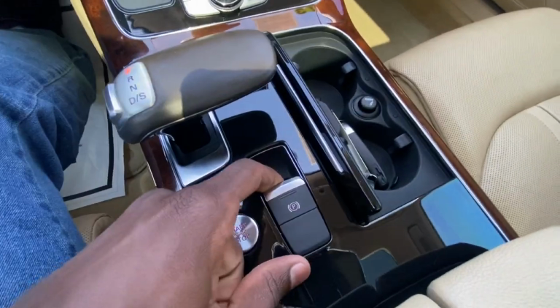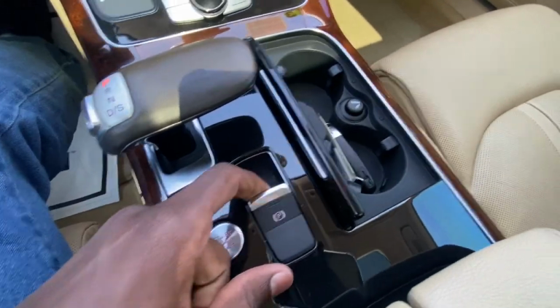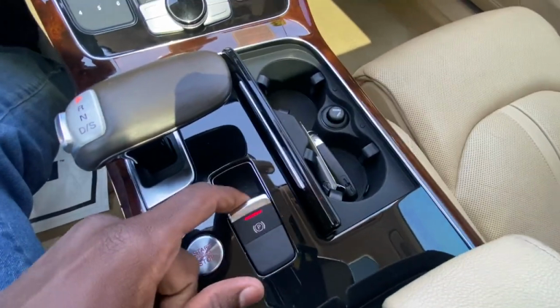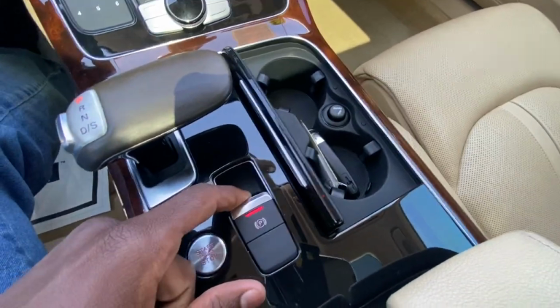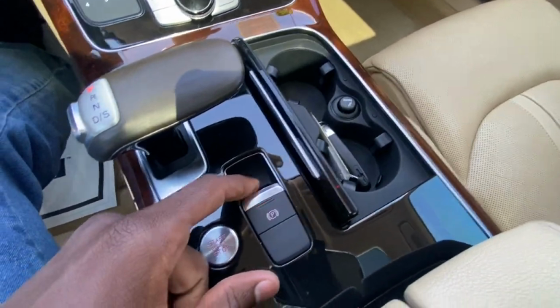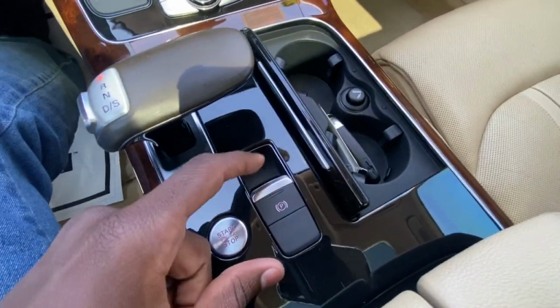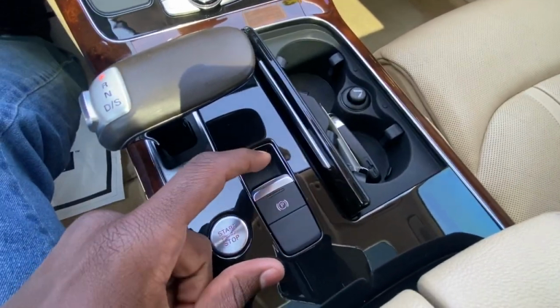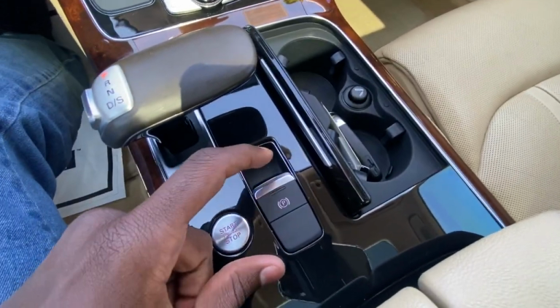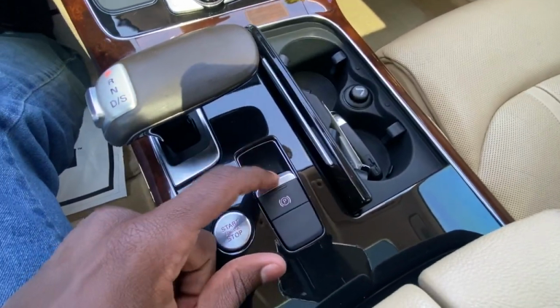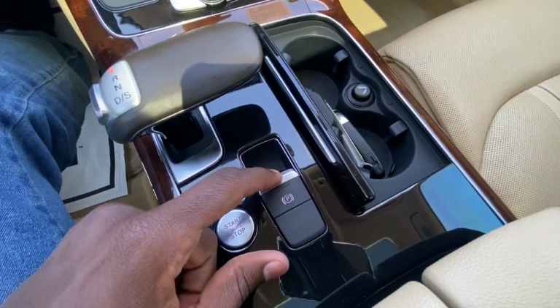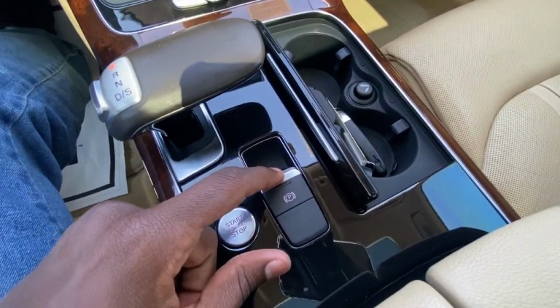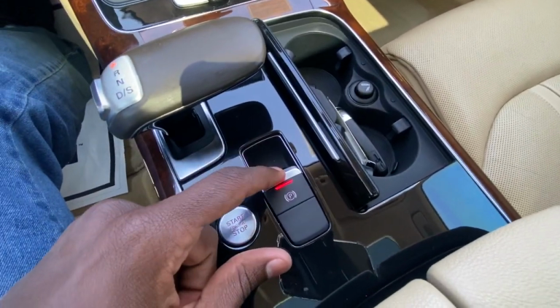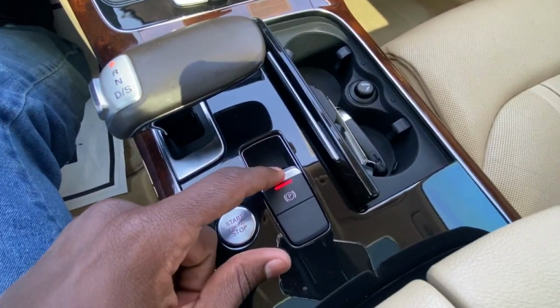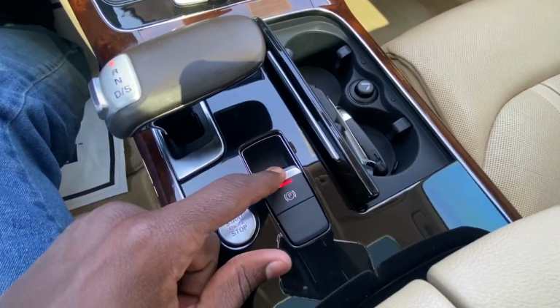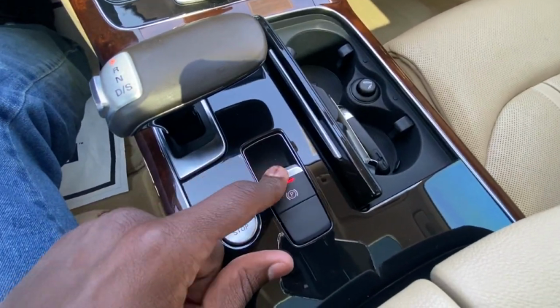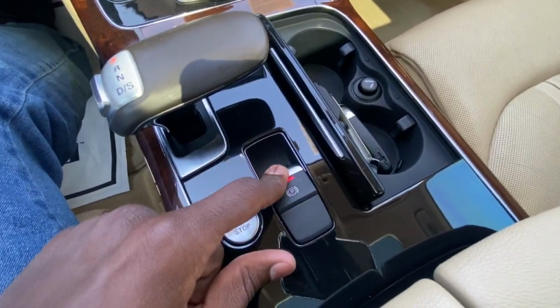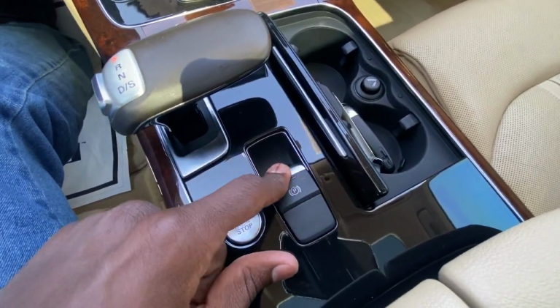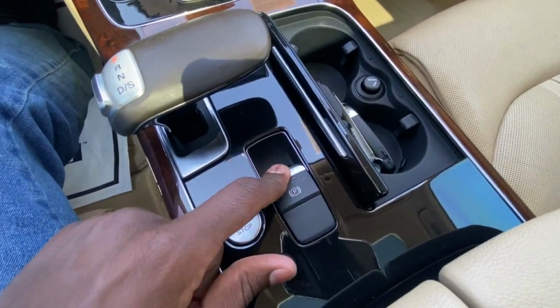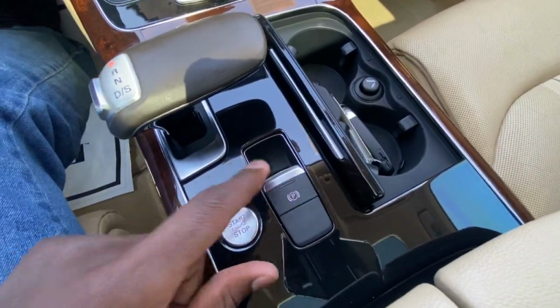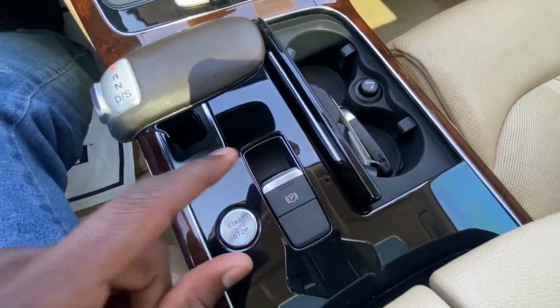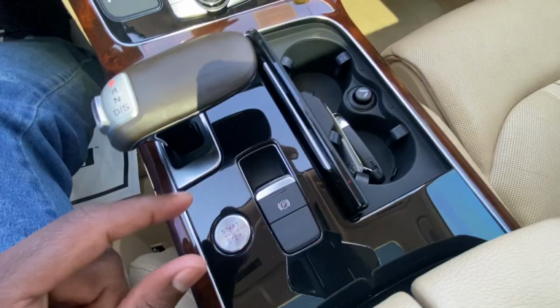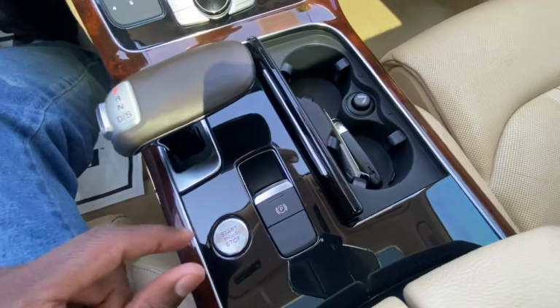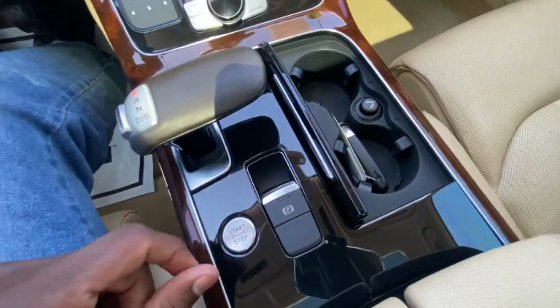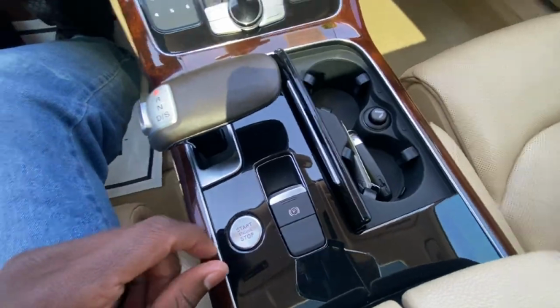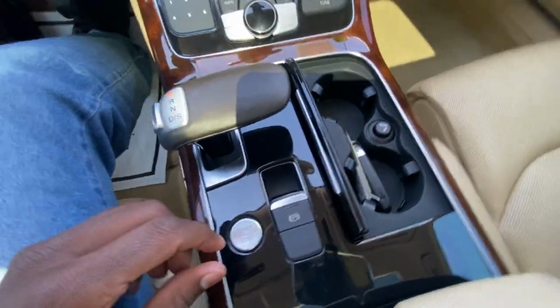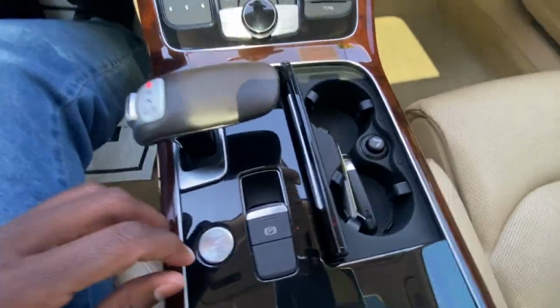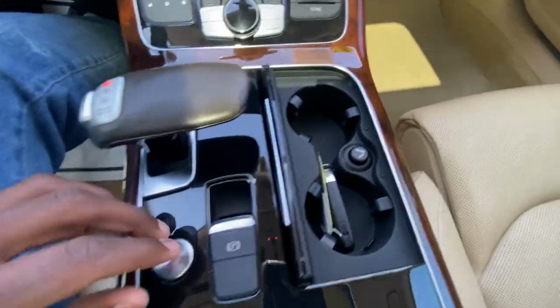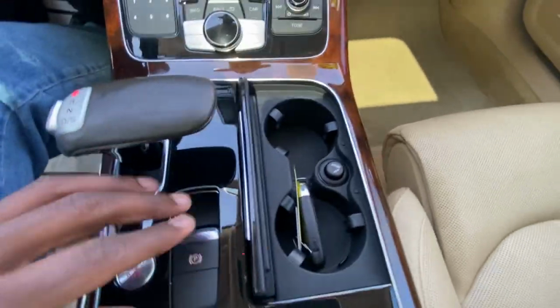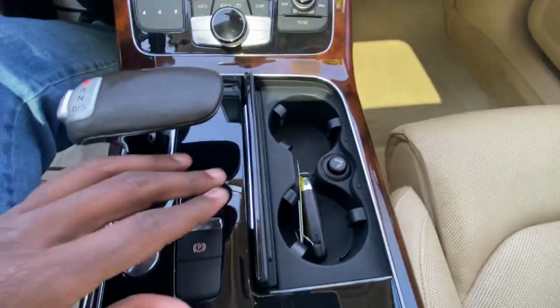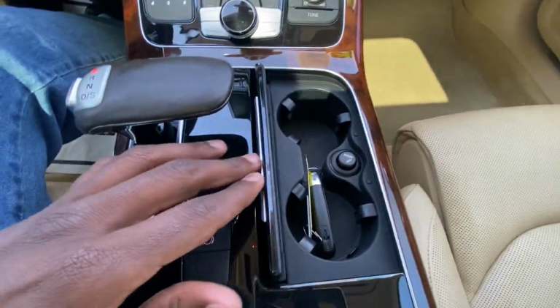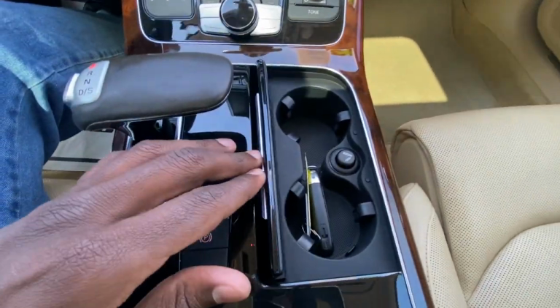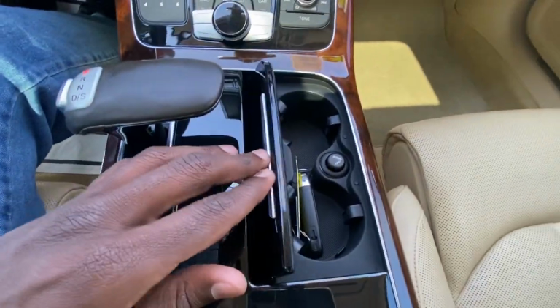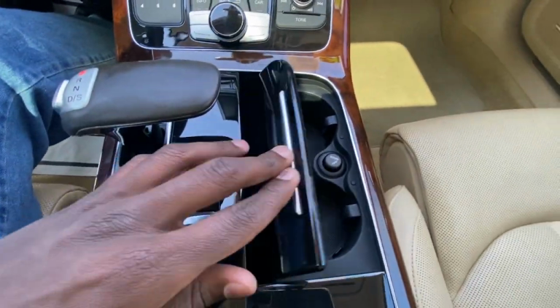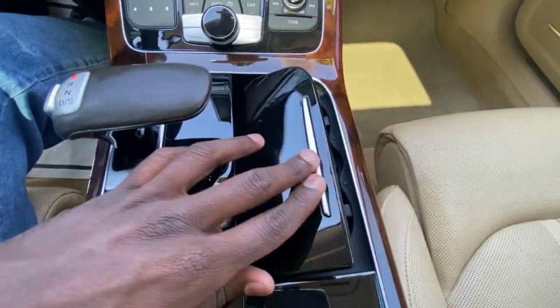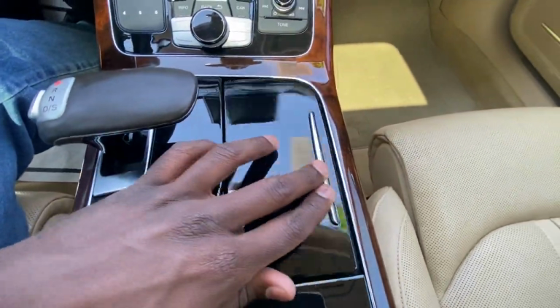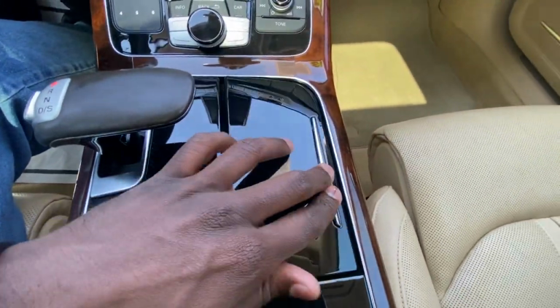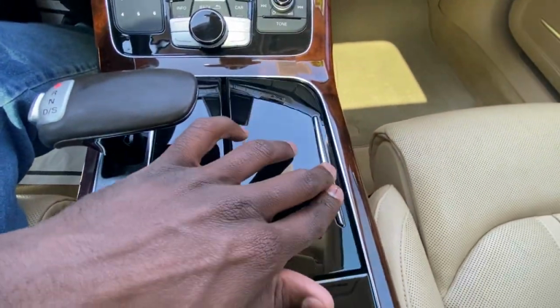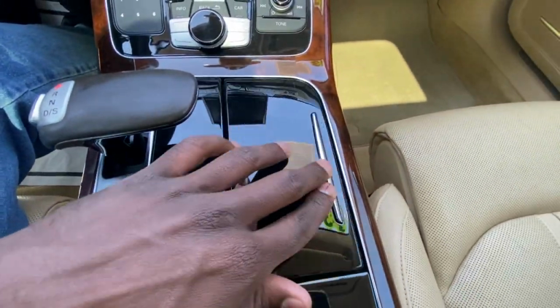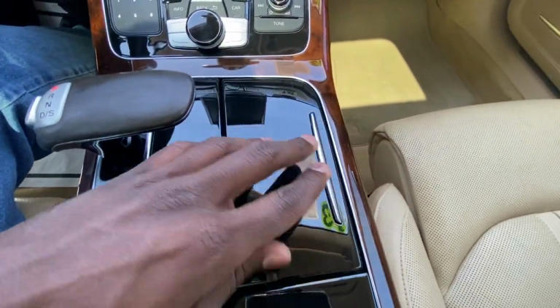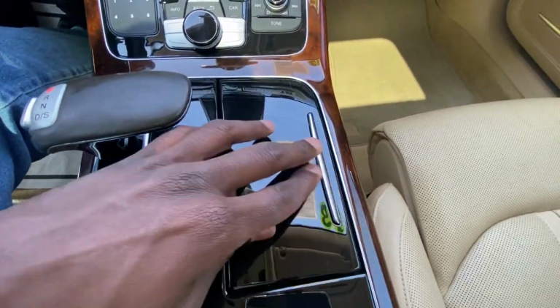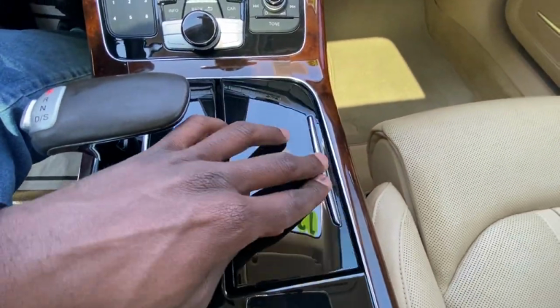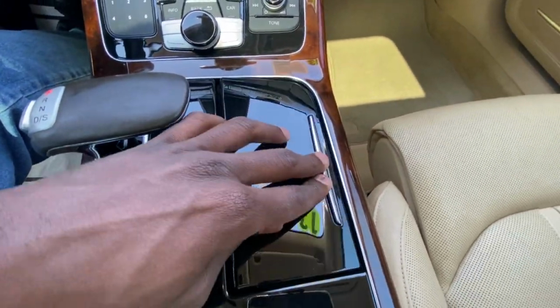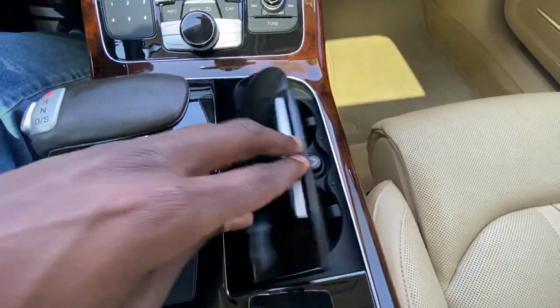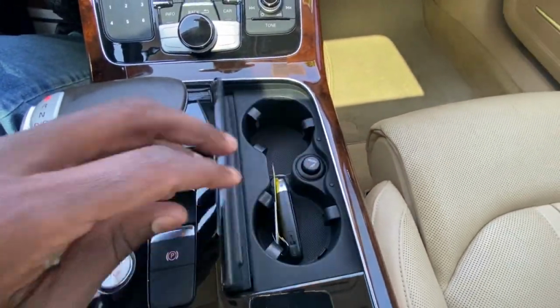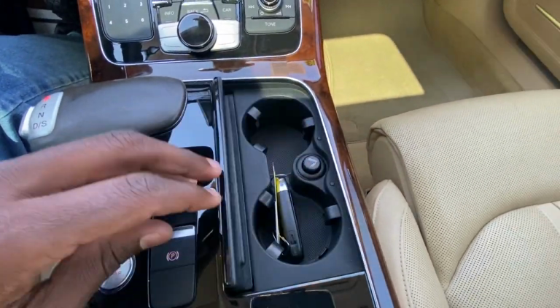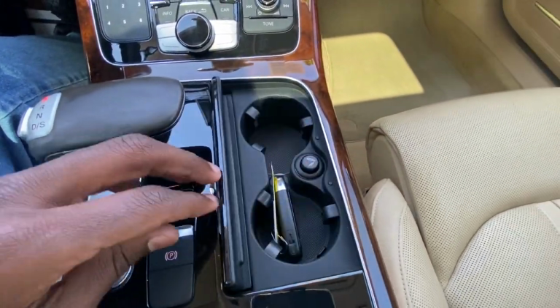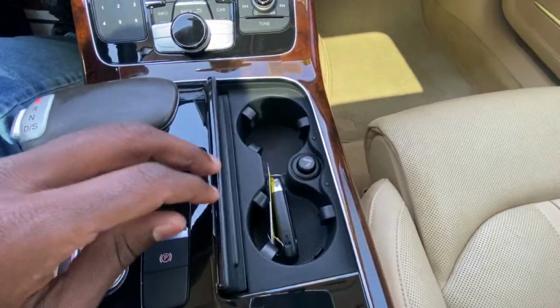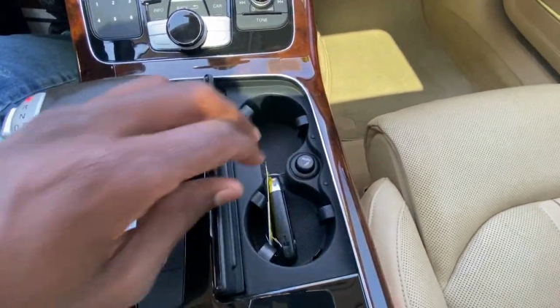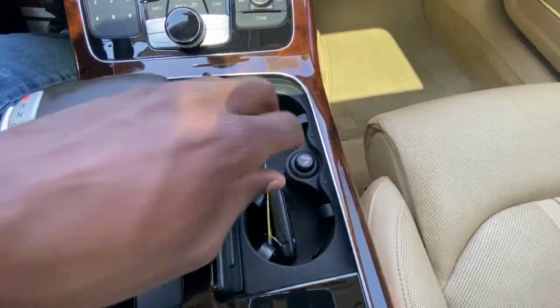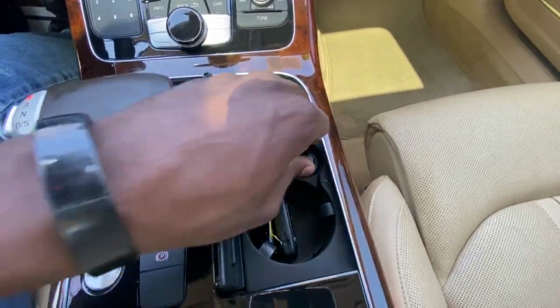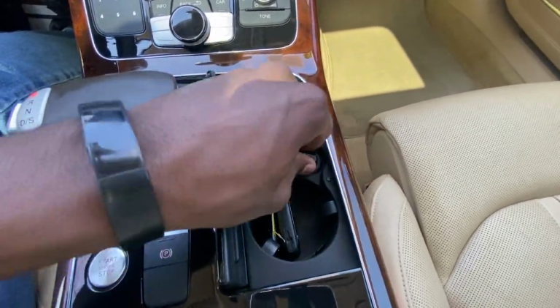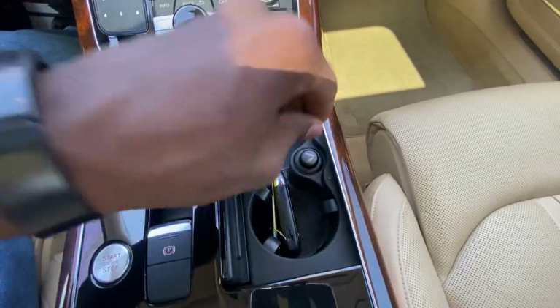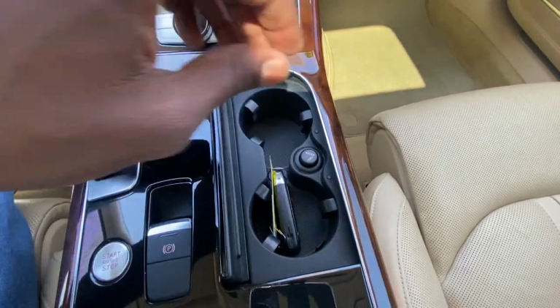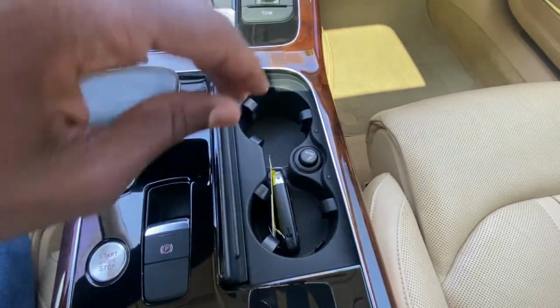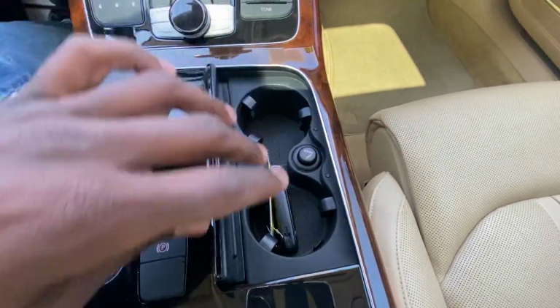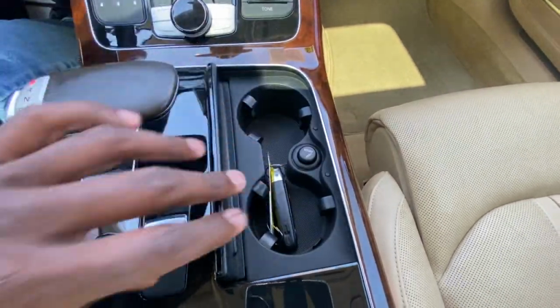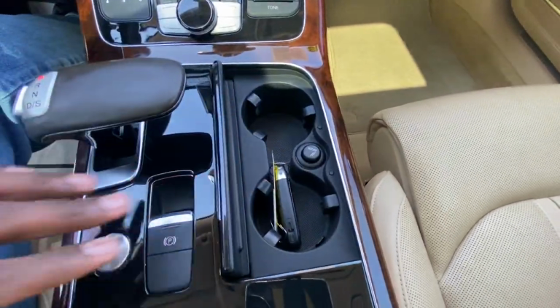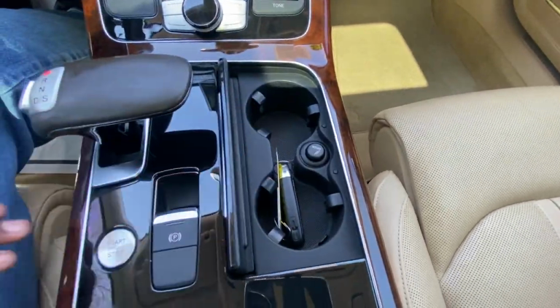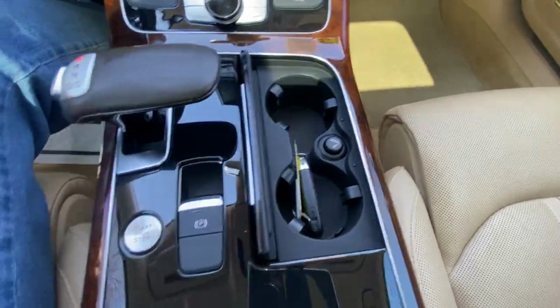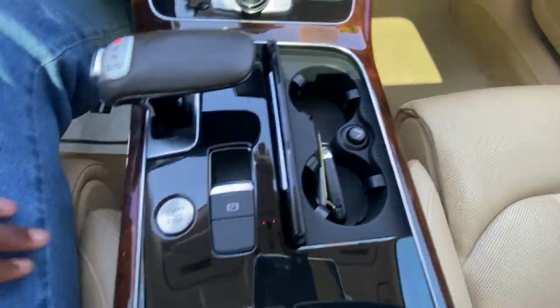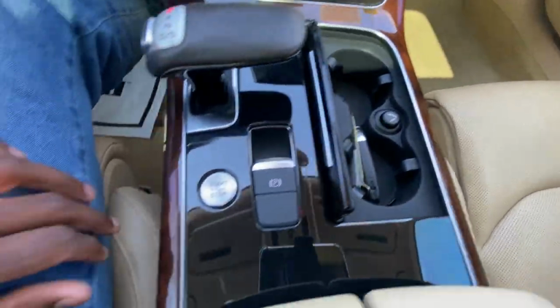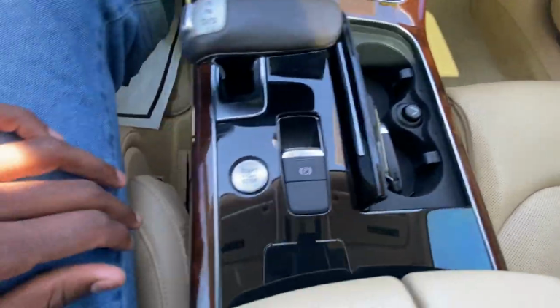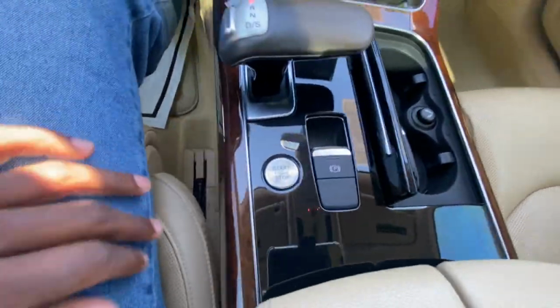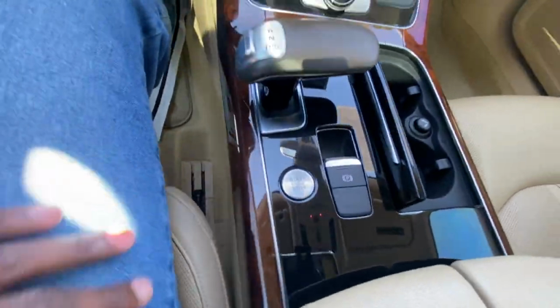Your electronic parking brake — pull to engage the brake, press down to disengage. There's also a cigarette lighter and bottle holders down here.